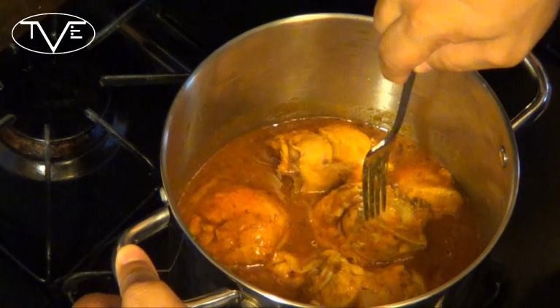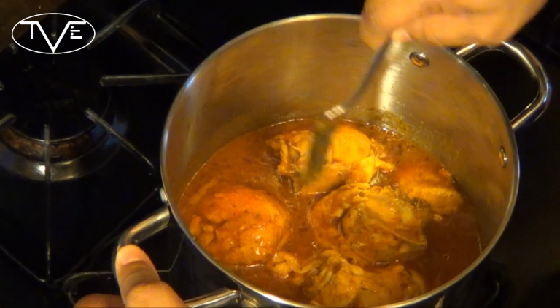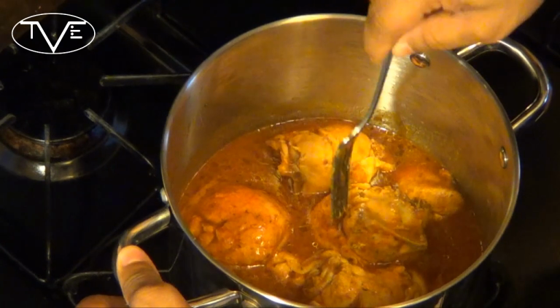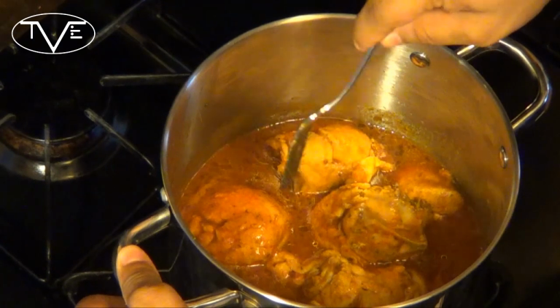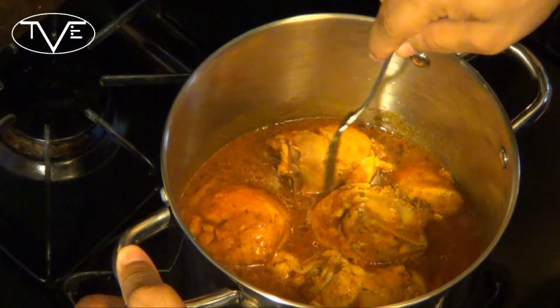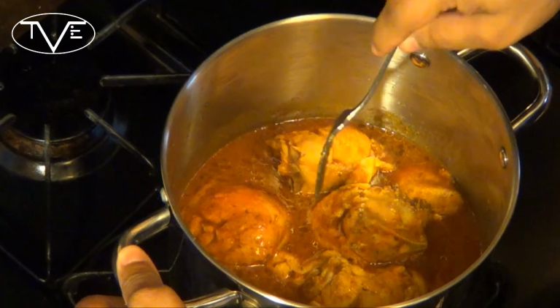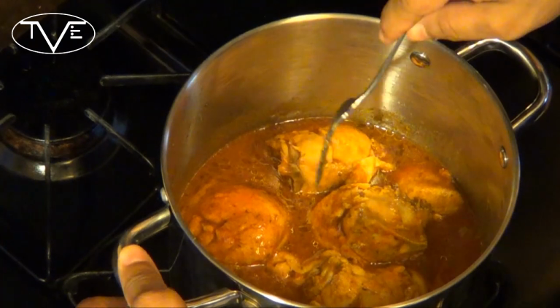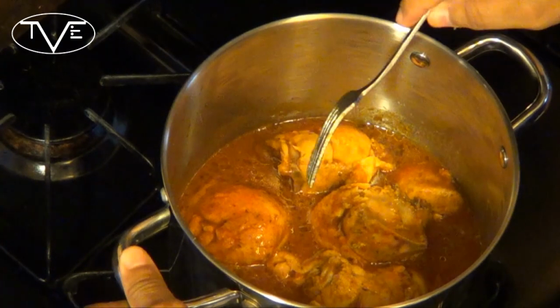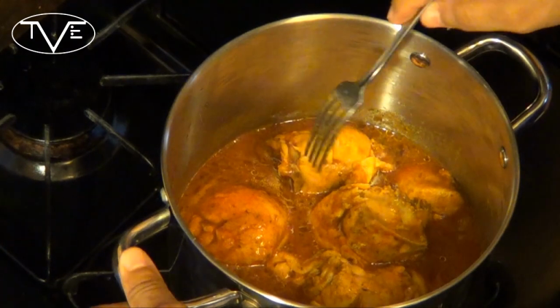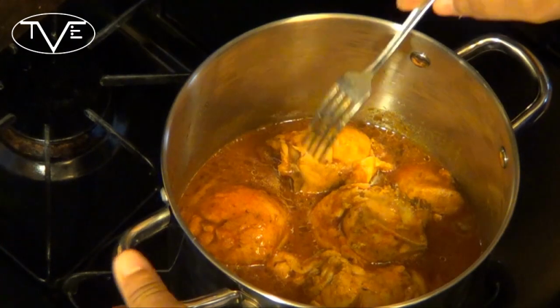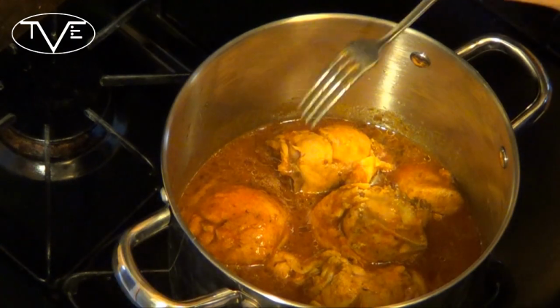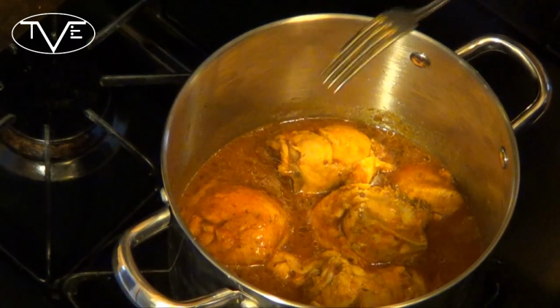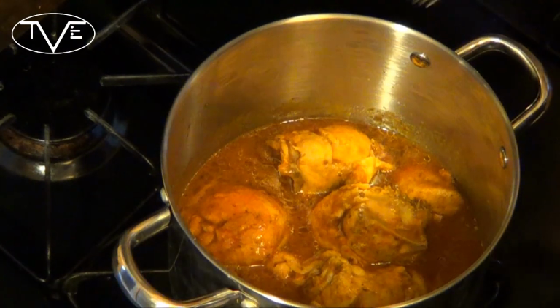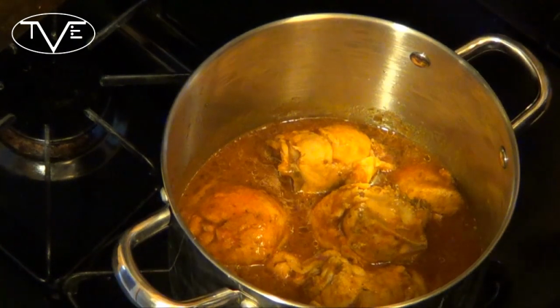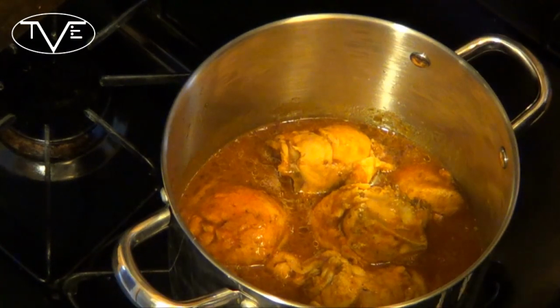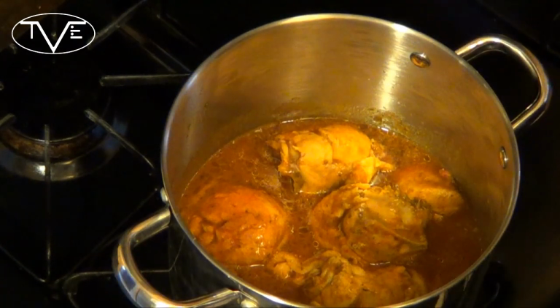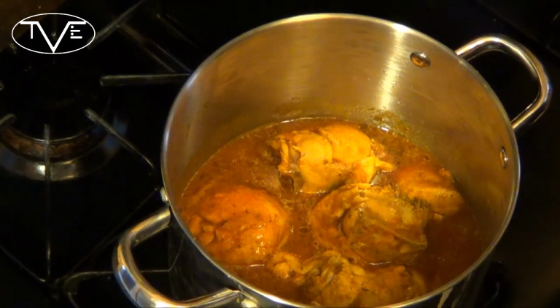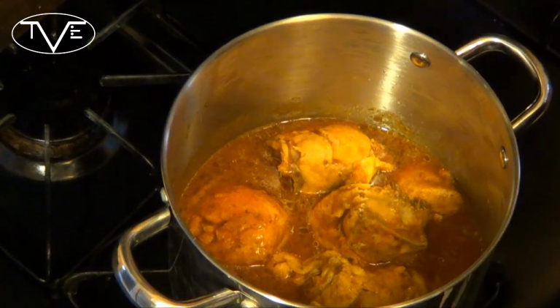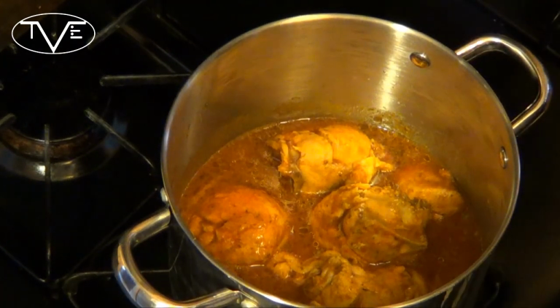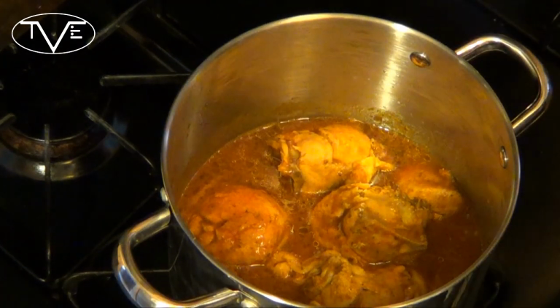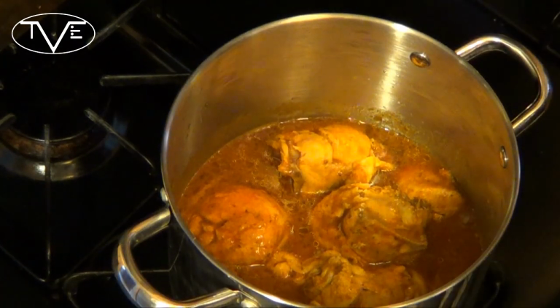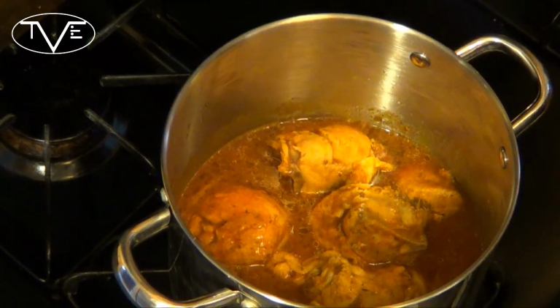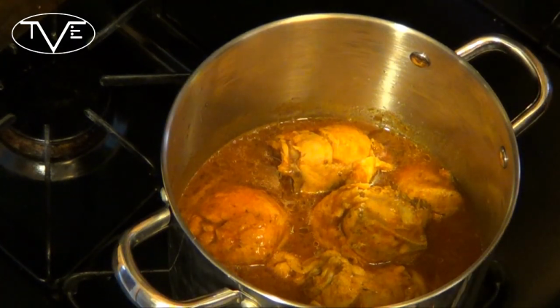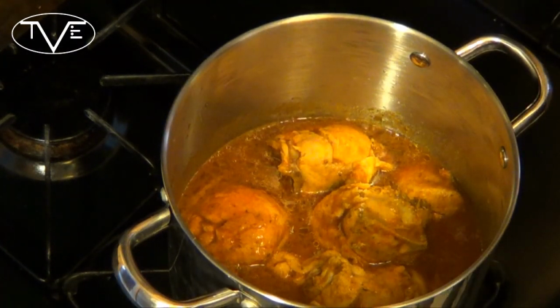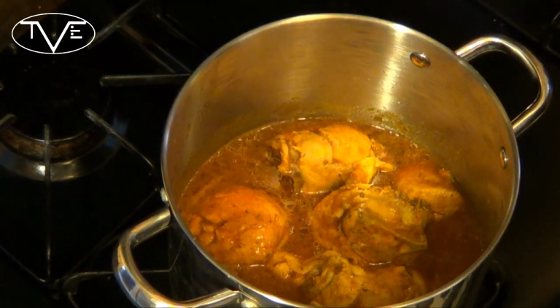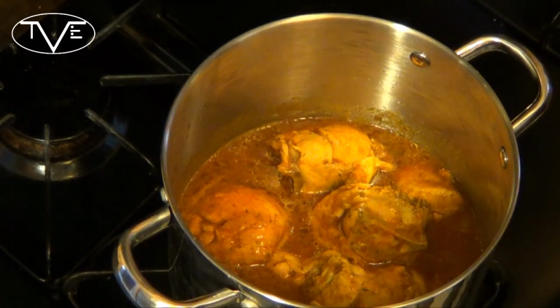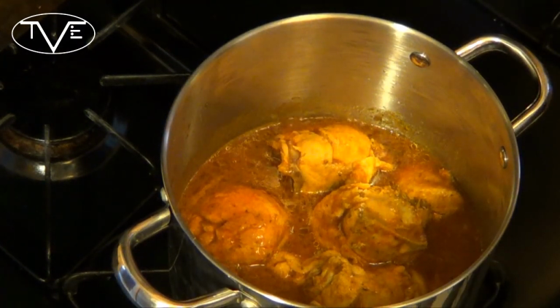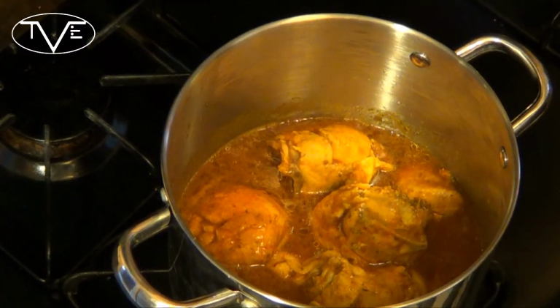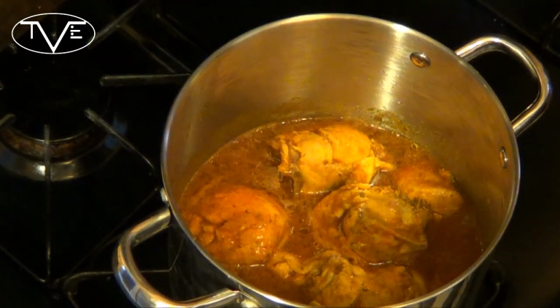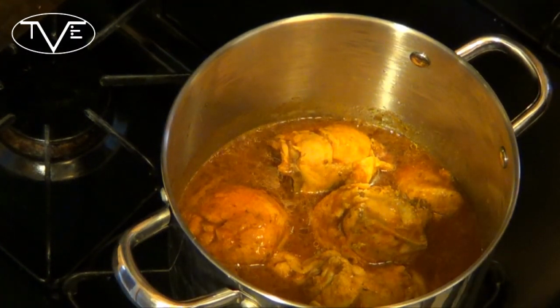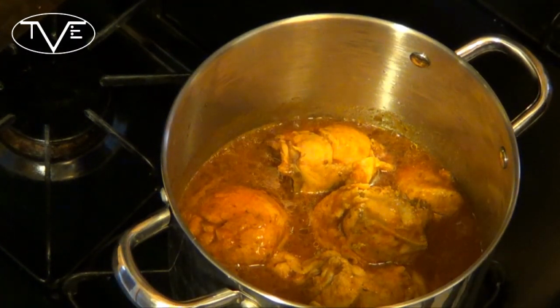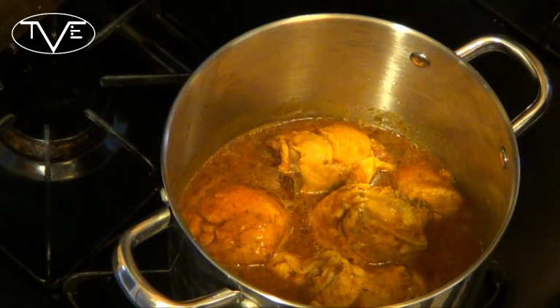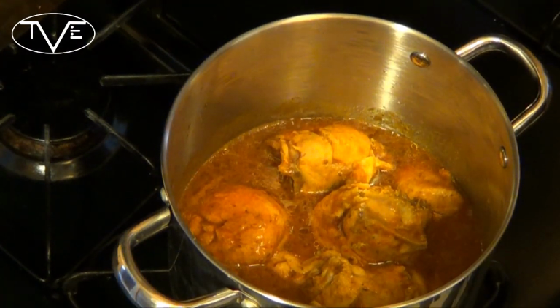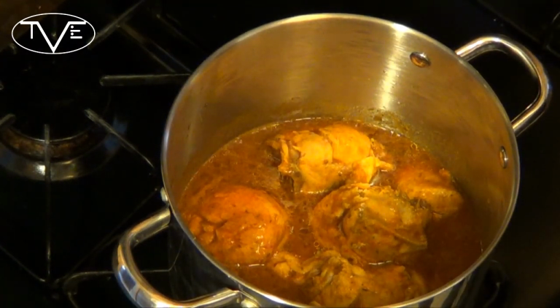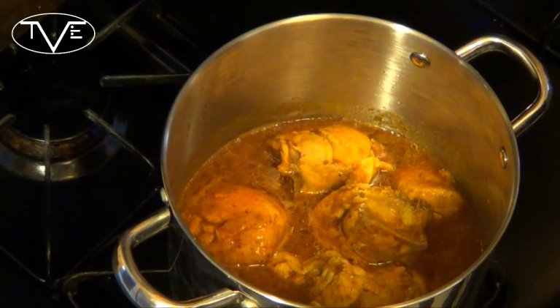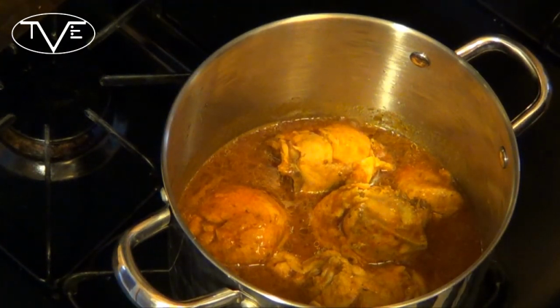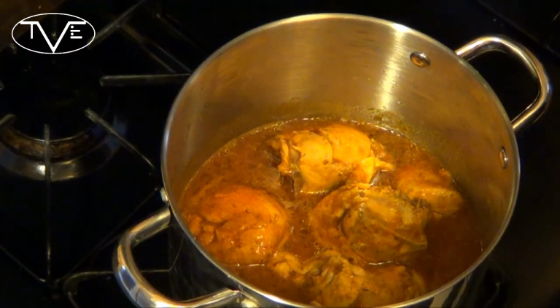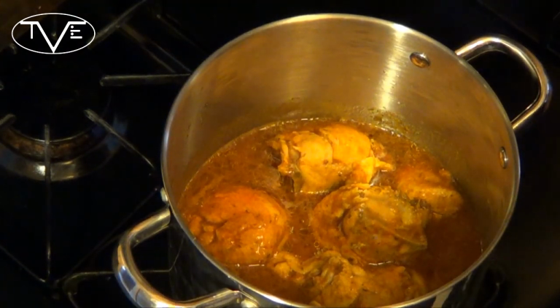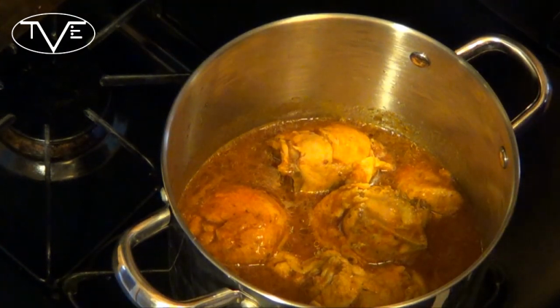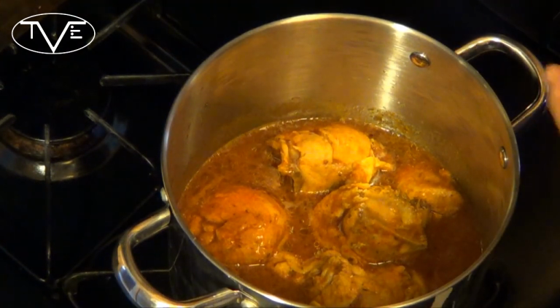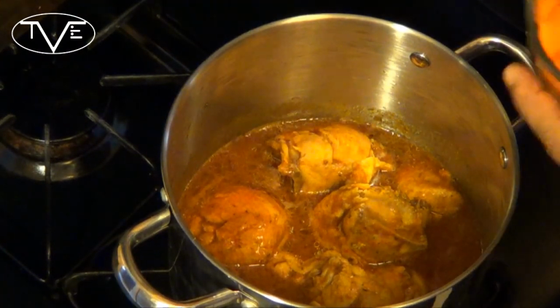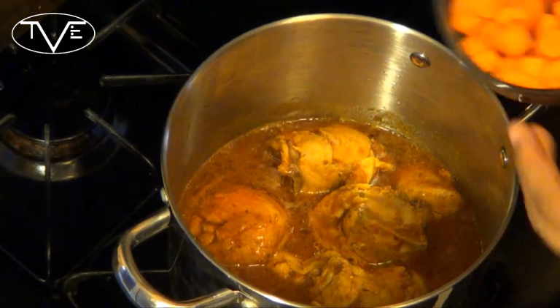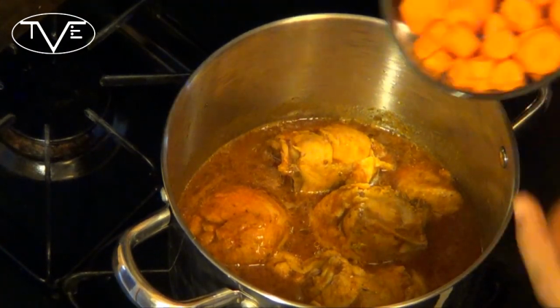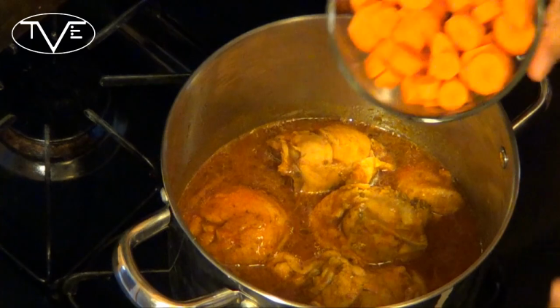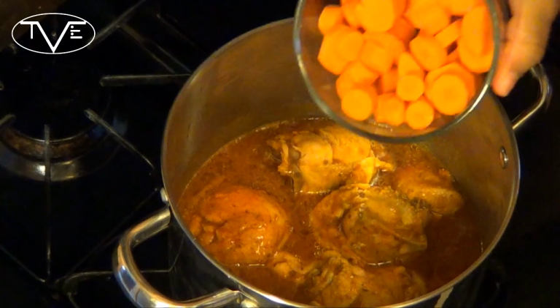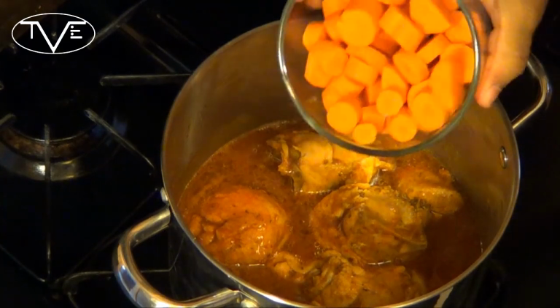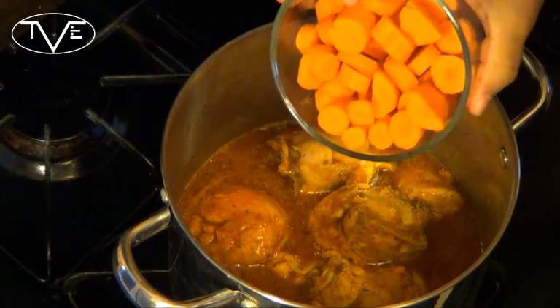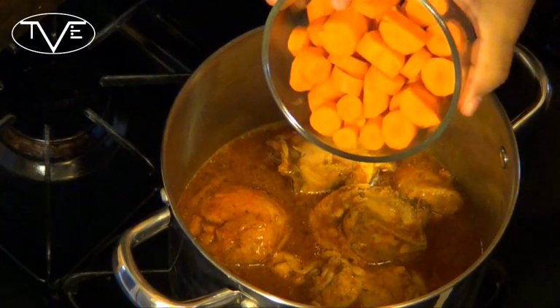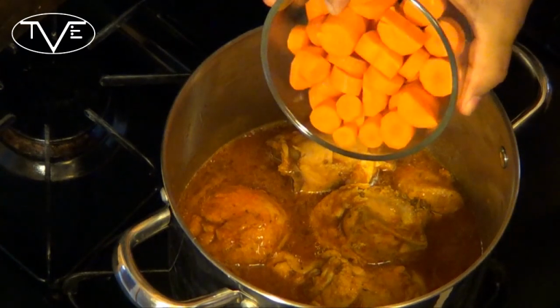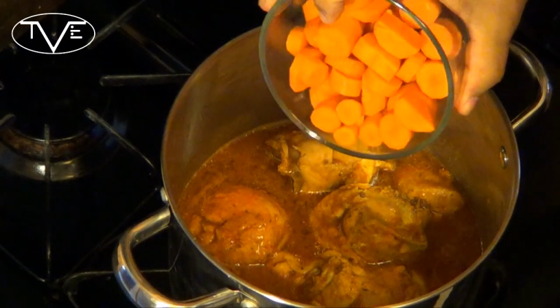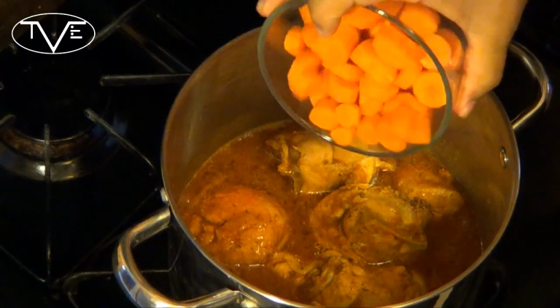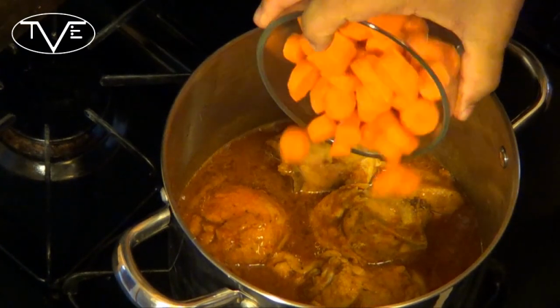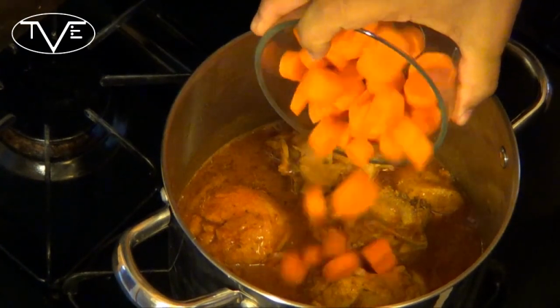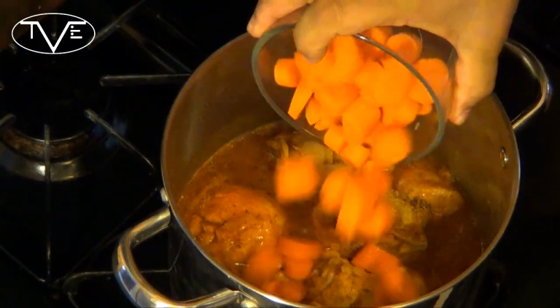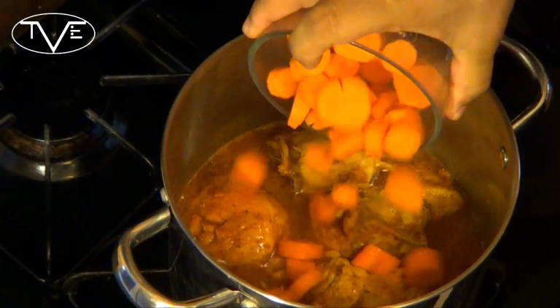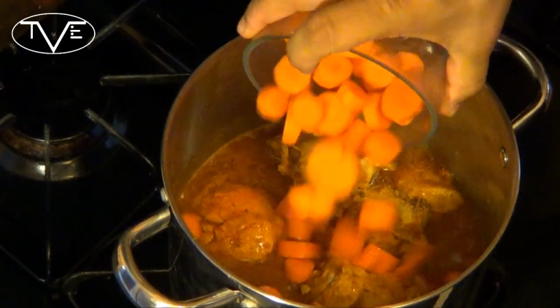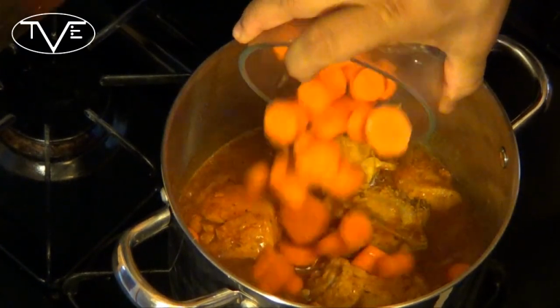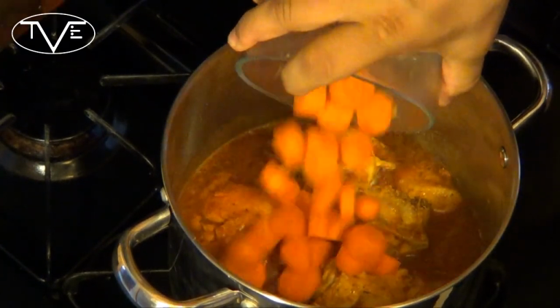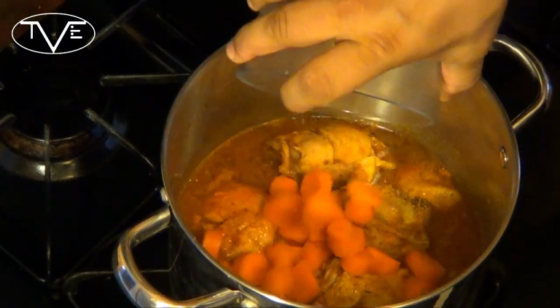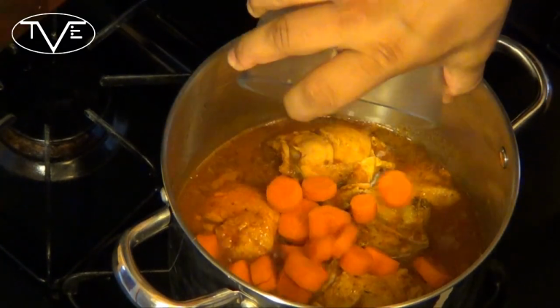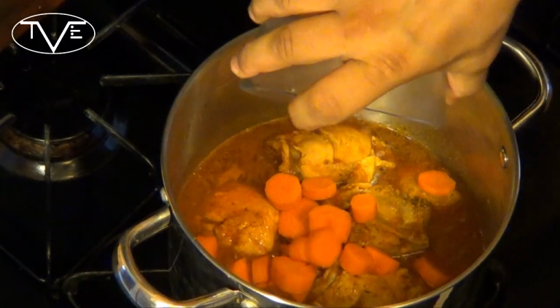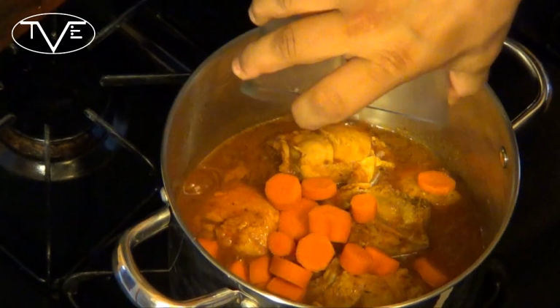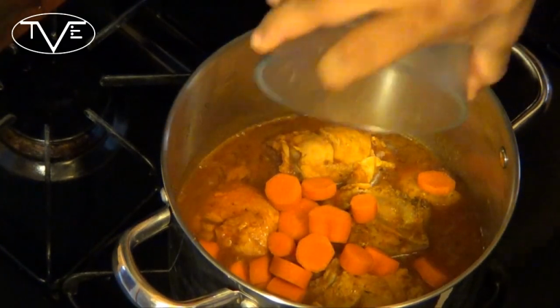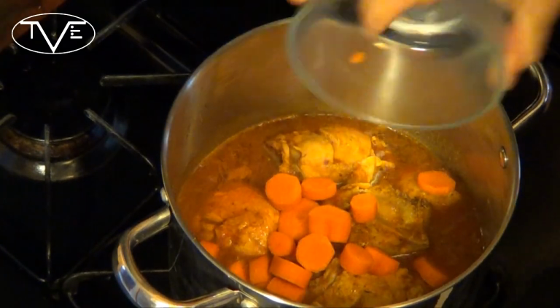After I've let this boil for a couple of minutes, it's time to go ahead and add our carrots. I want to add my carrots in early so they have time to soften up.